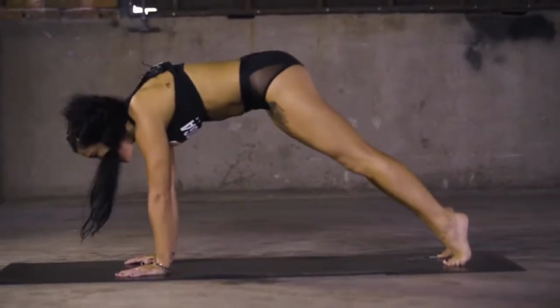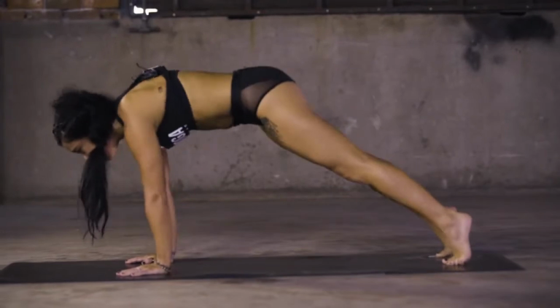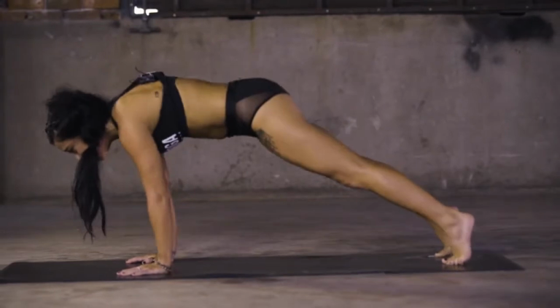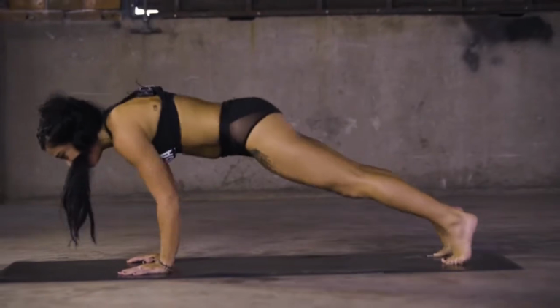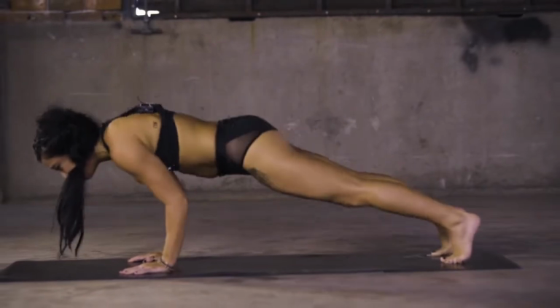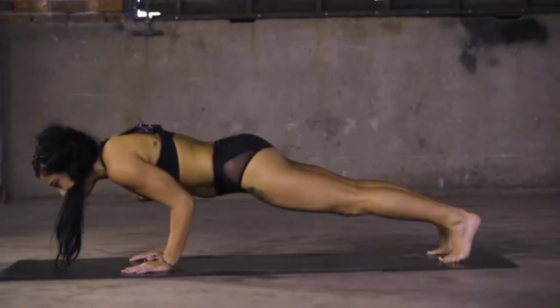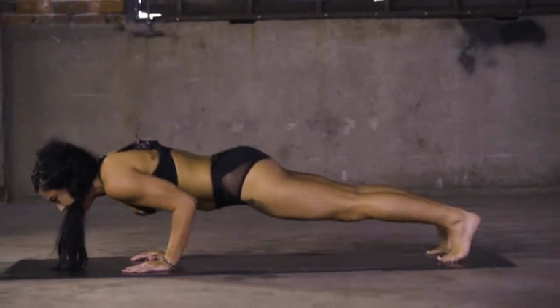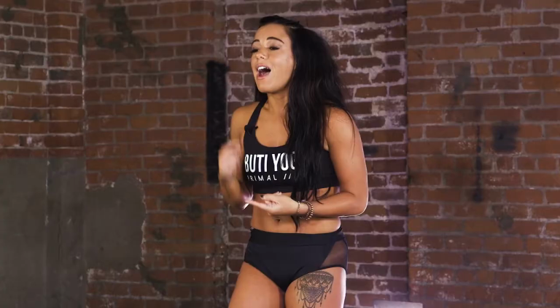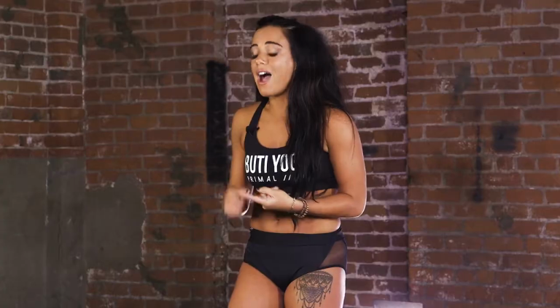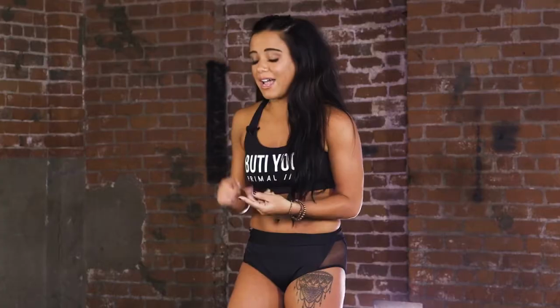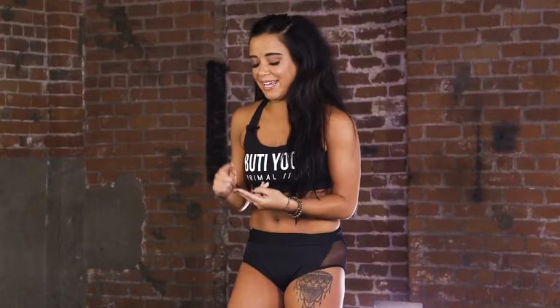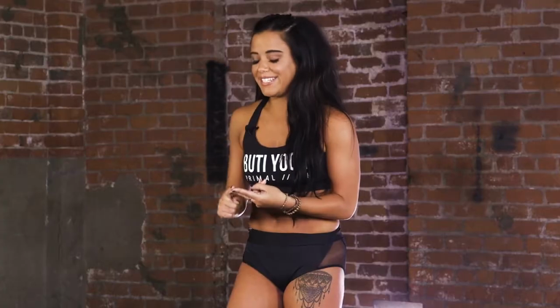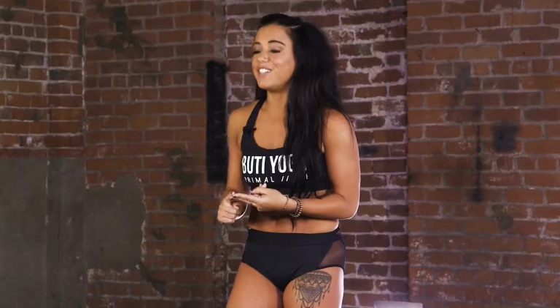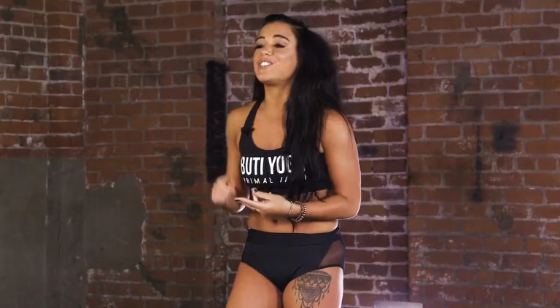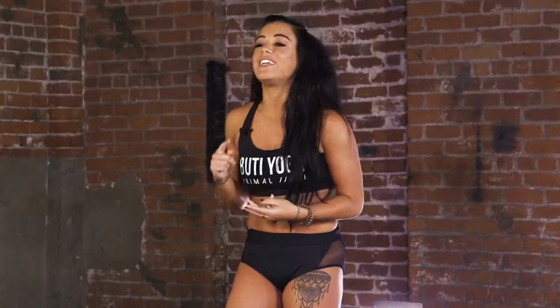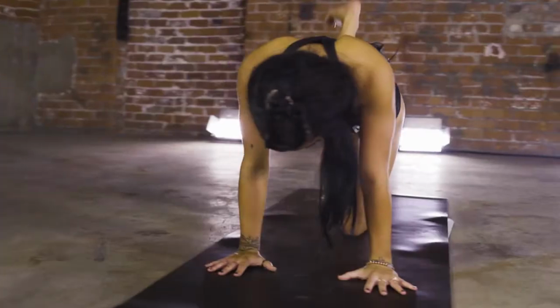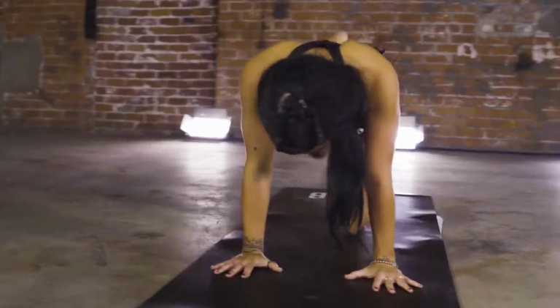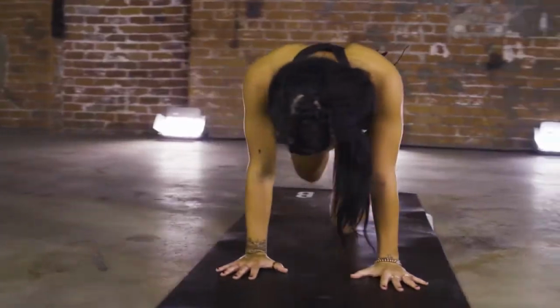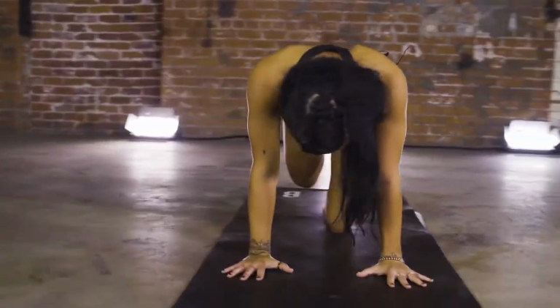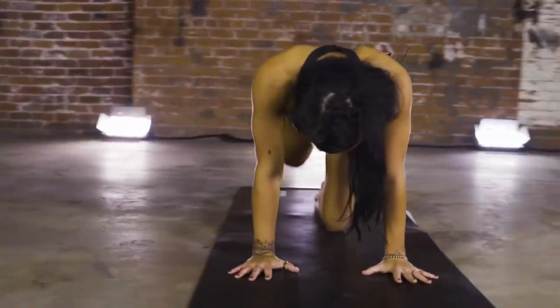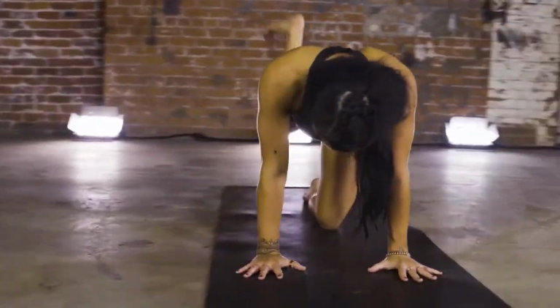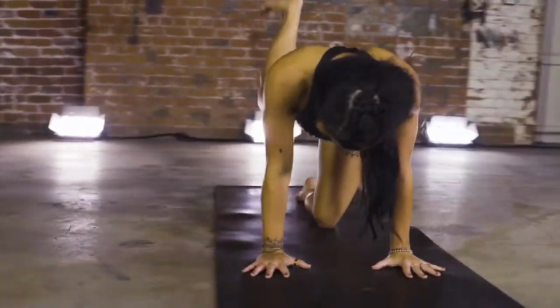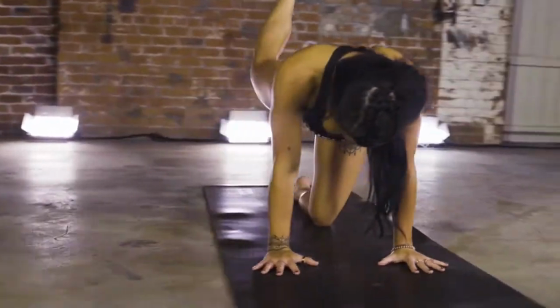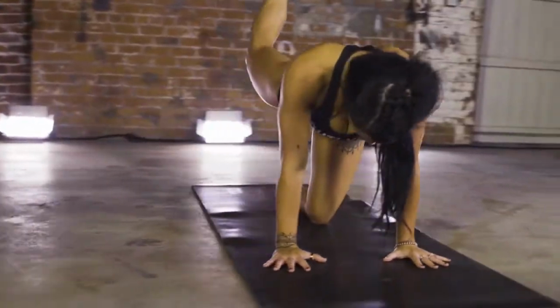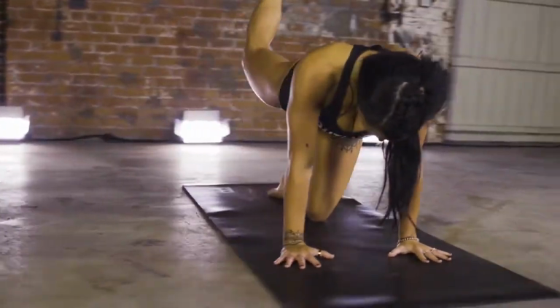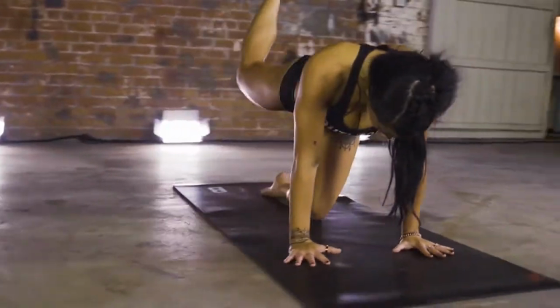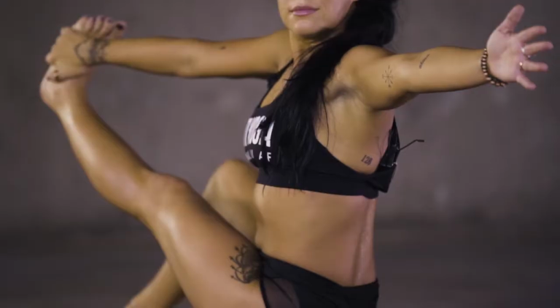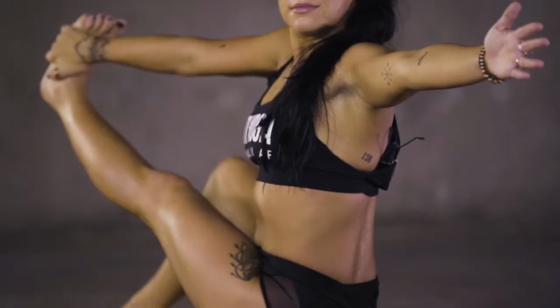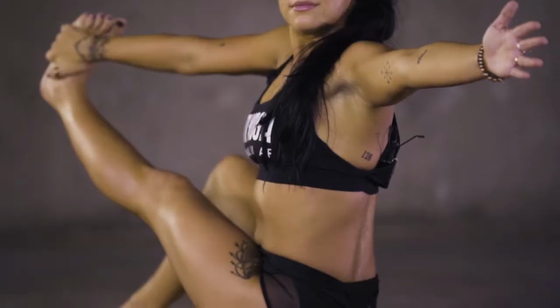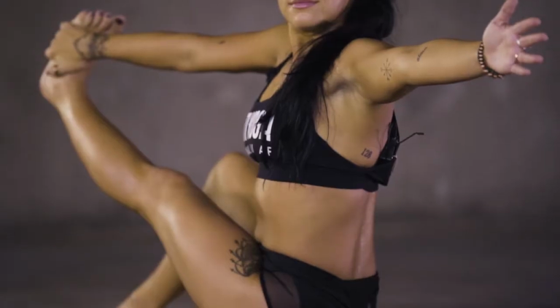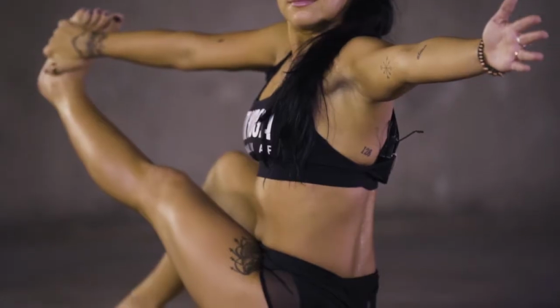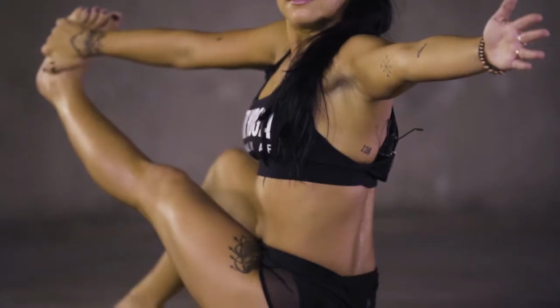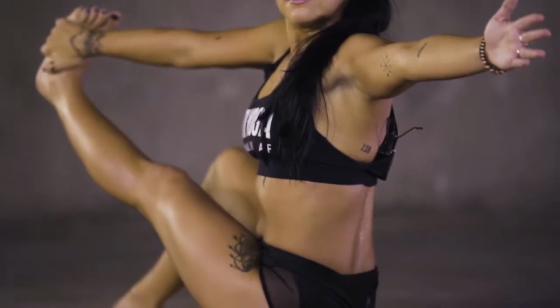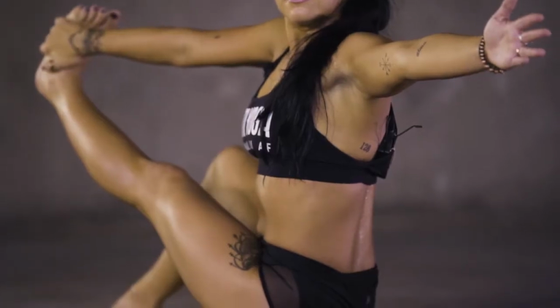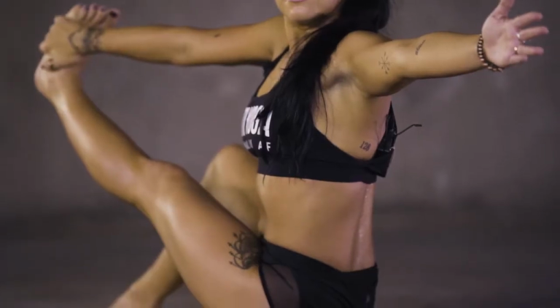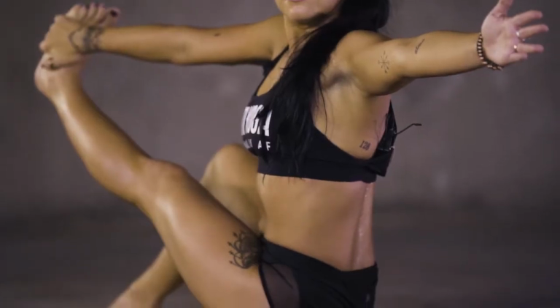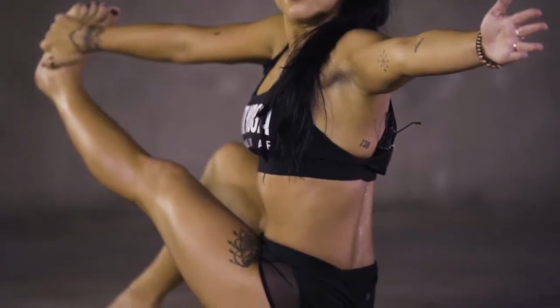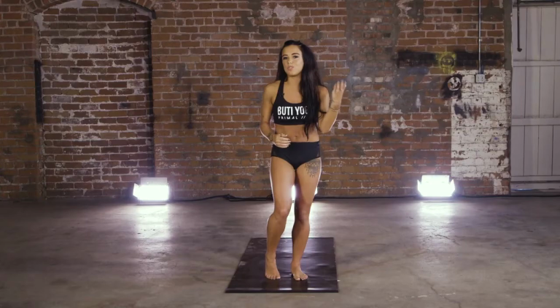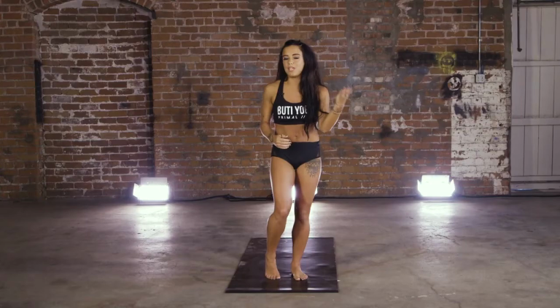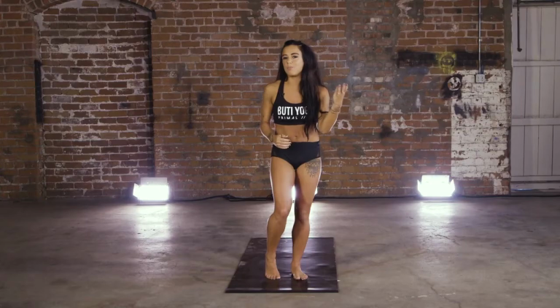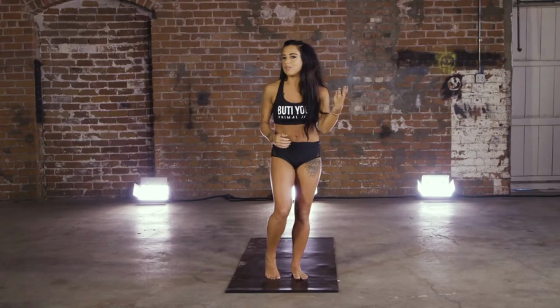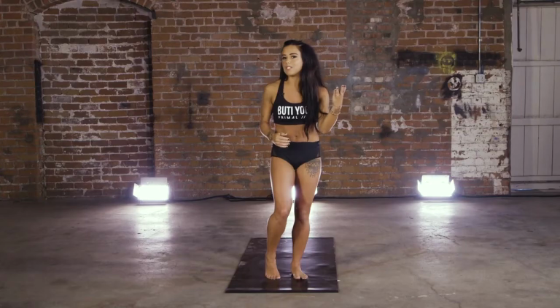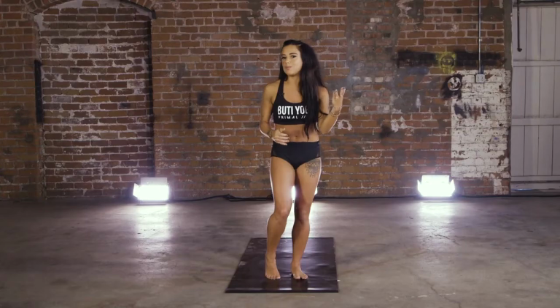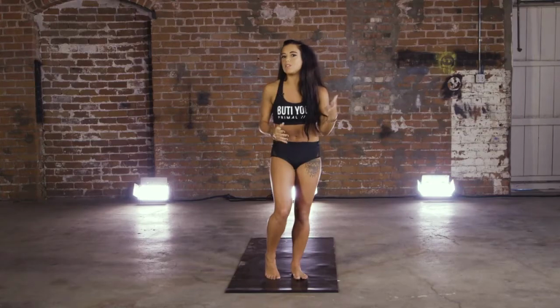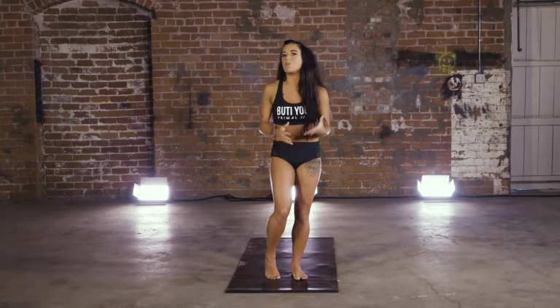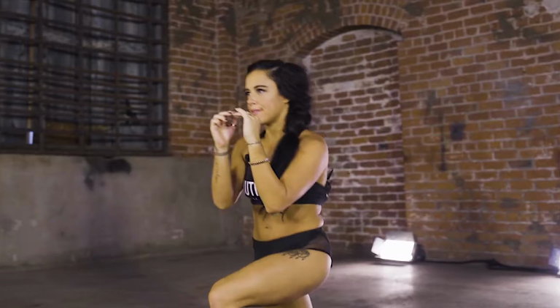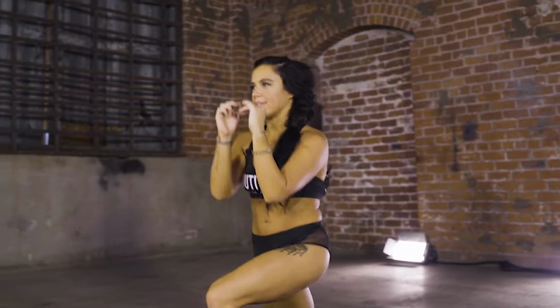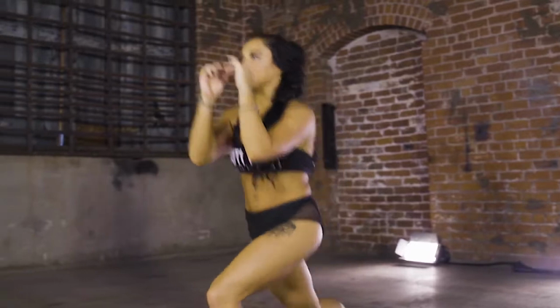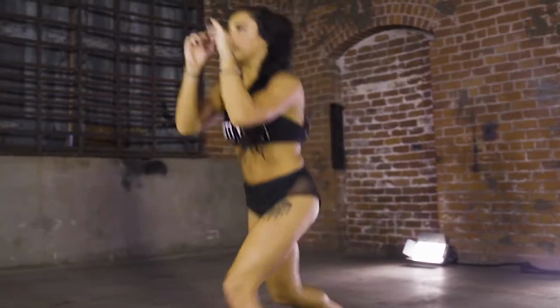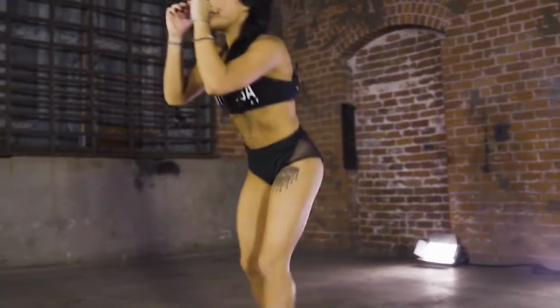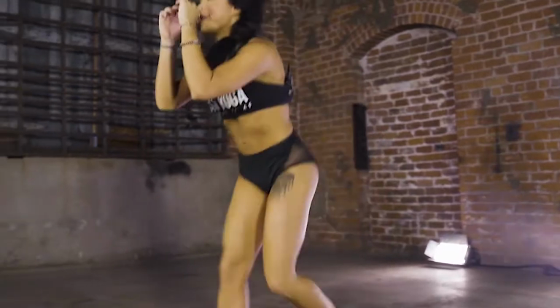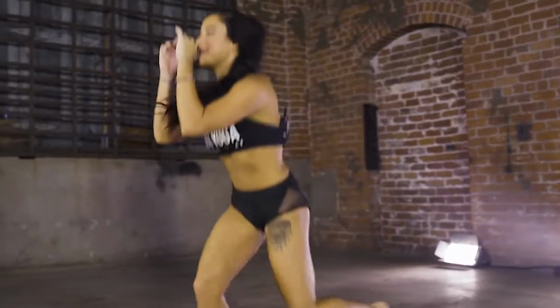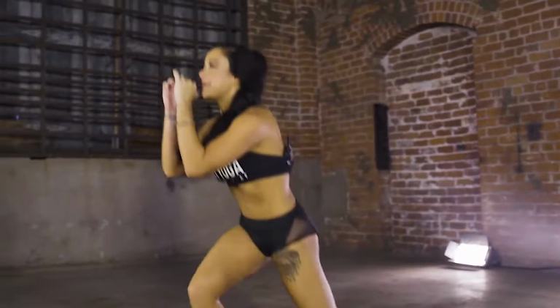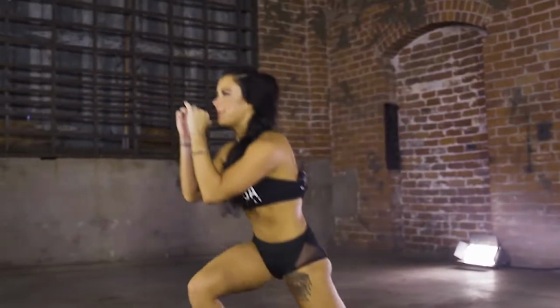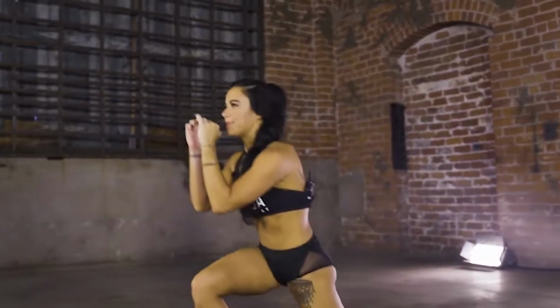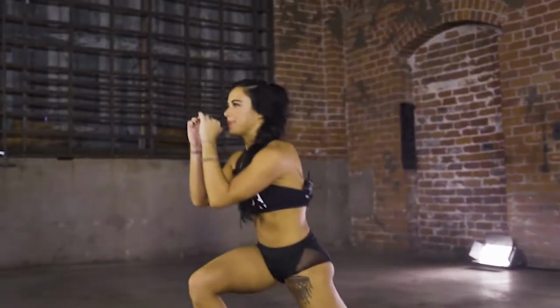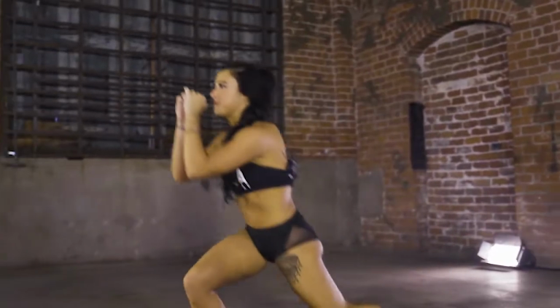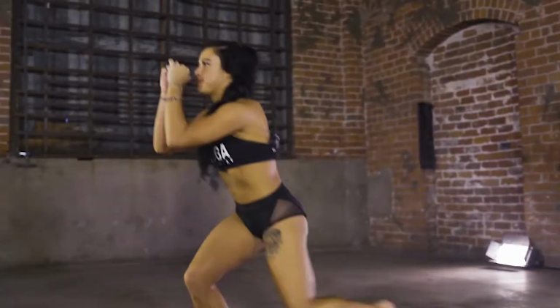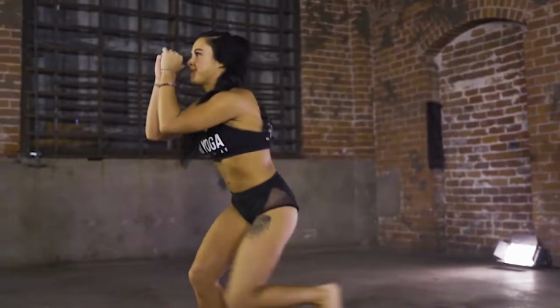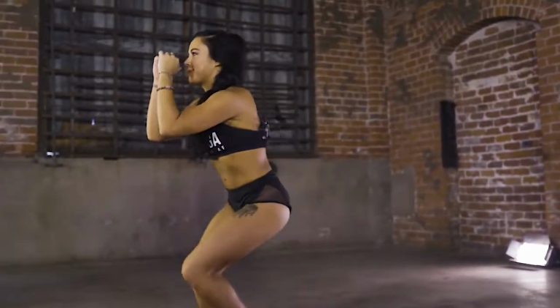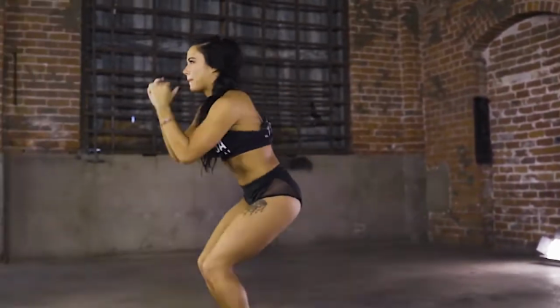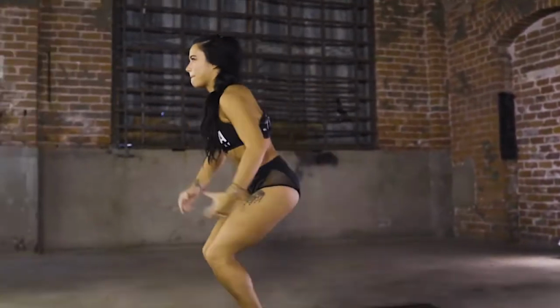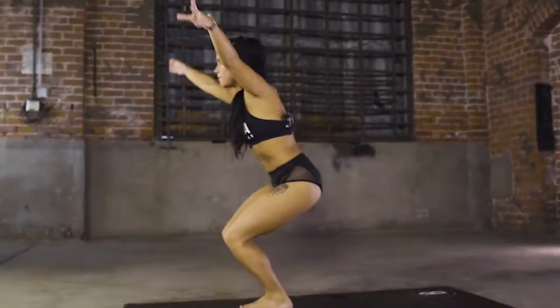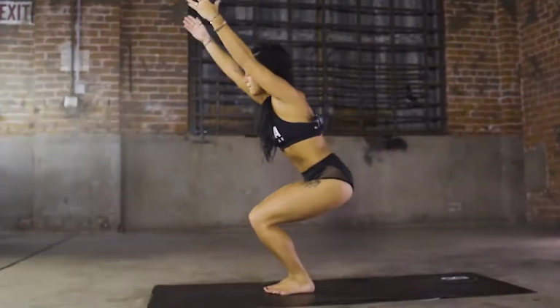What is HIIT? High Intensity Interval Training. What we do is we take those HIIT principles and we apply them into workouts that we call Sculpt.